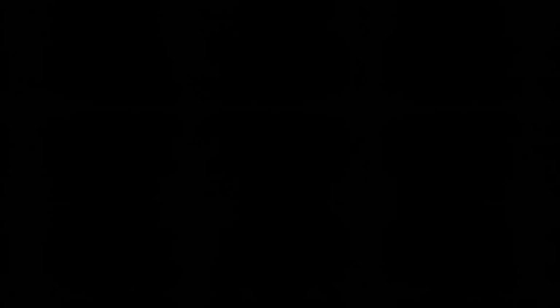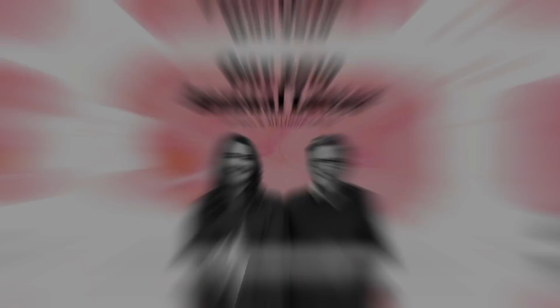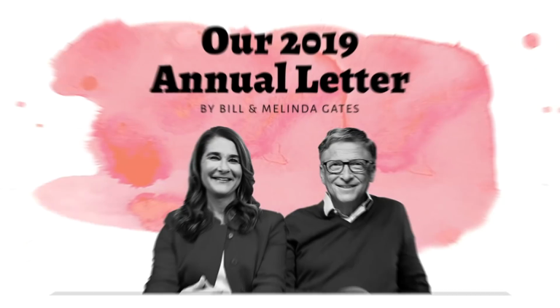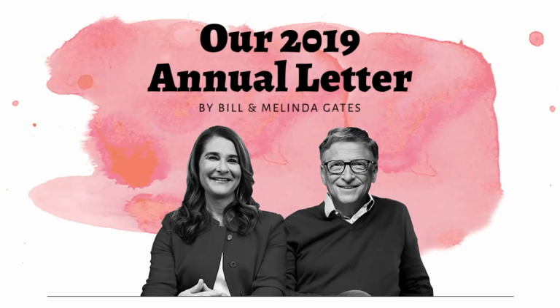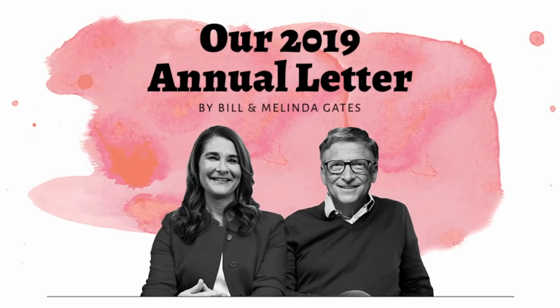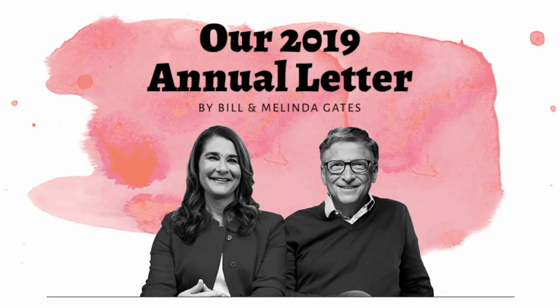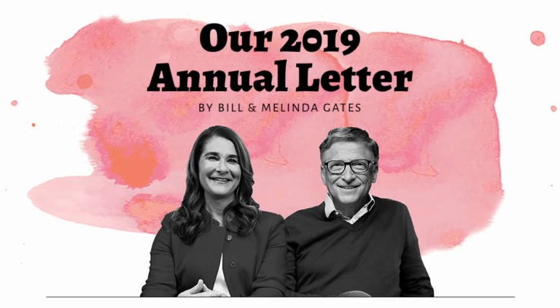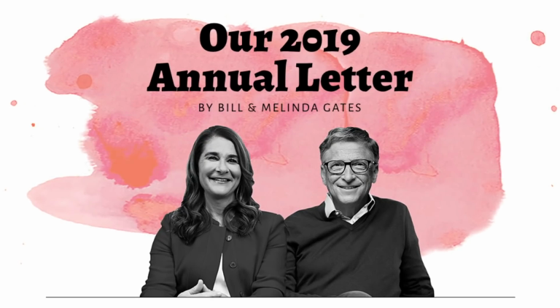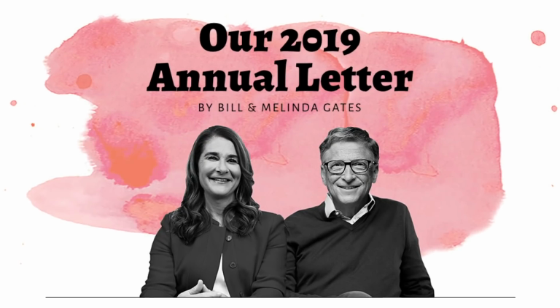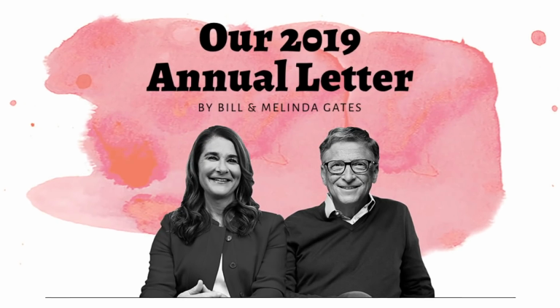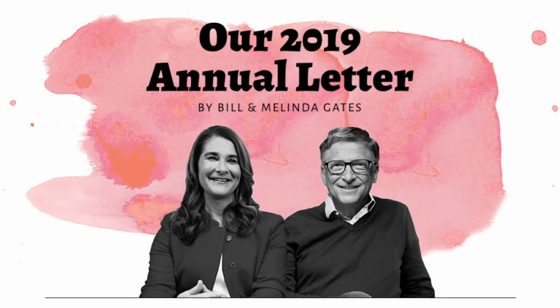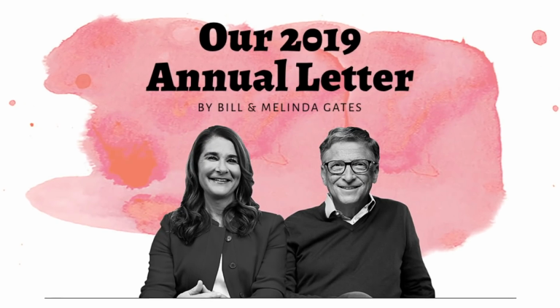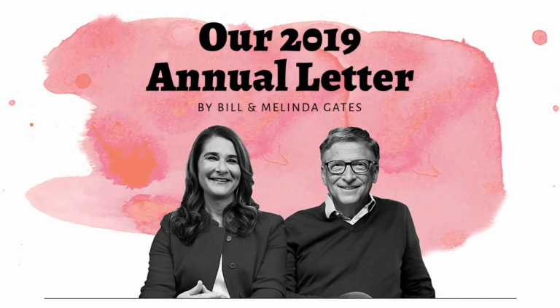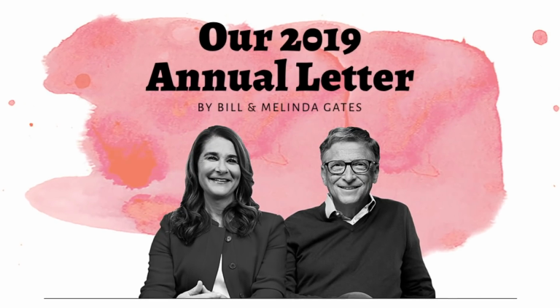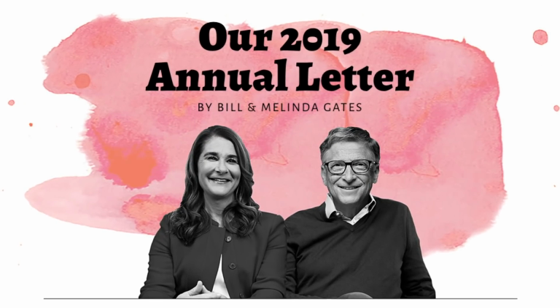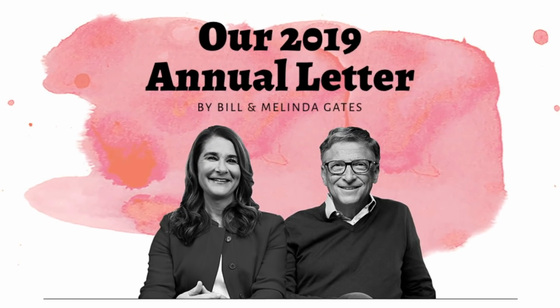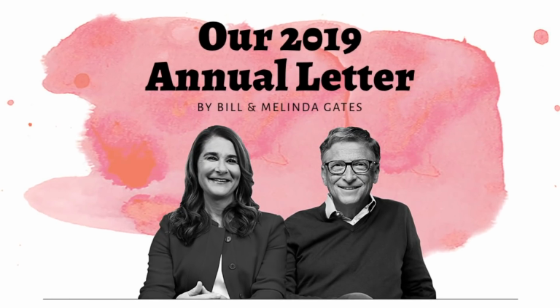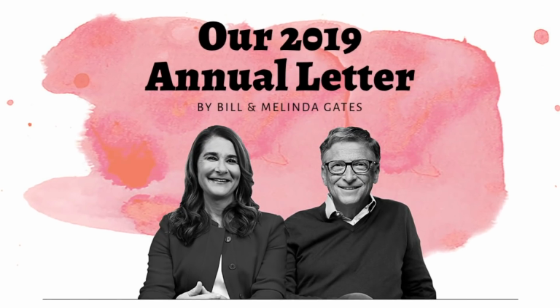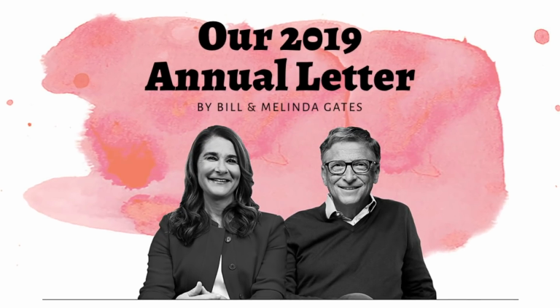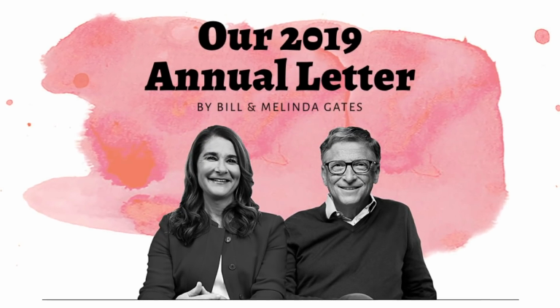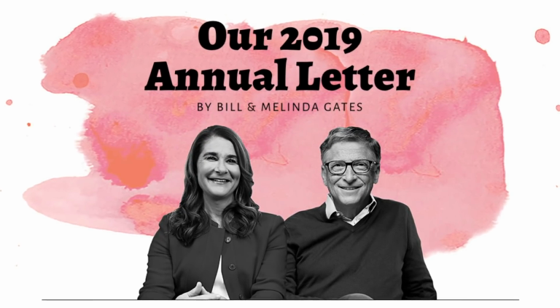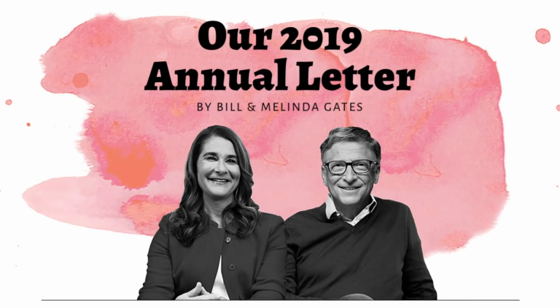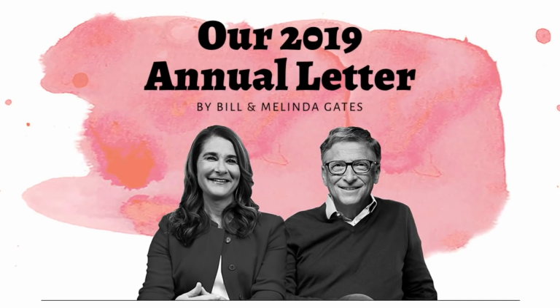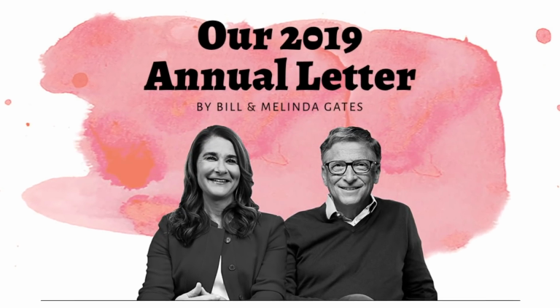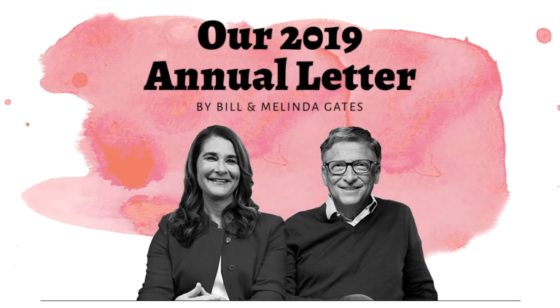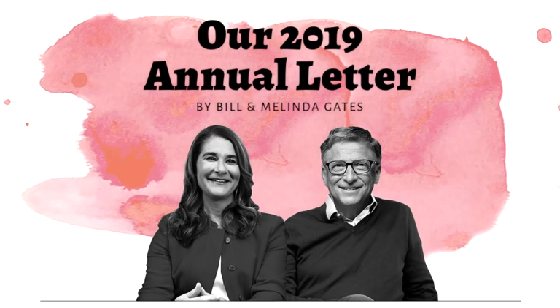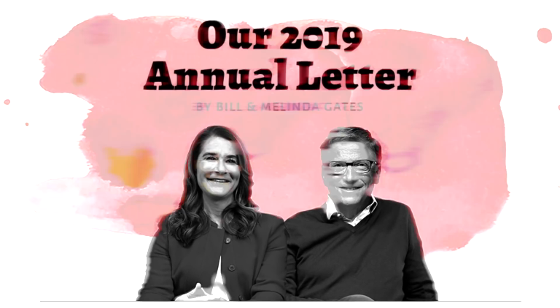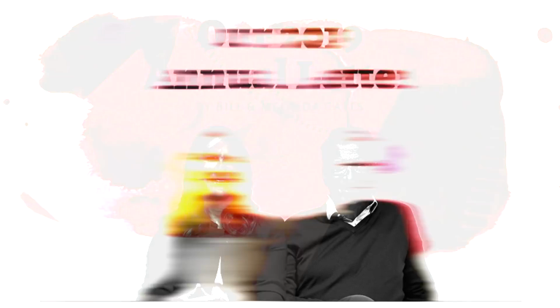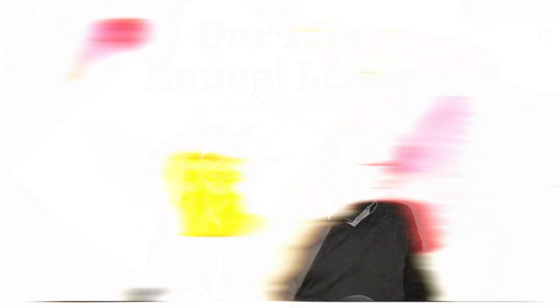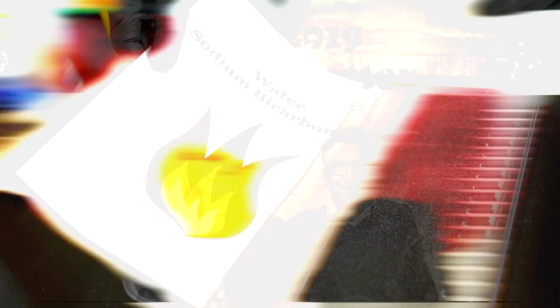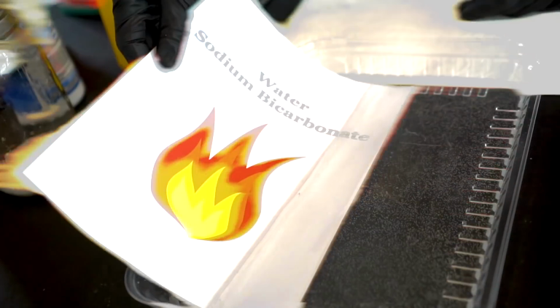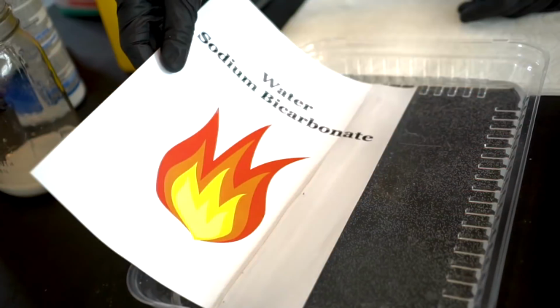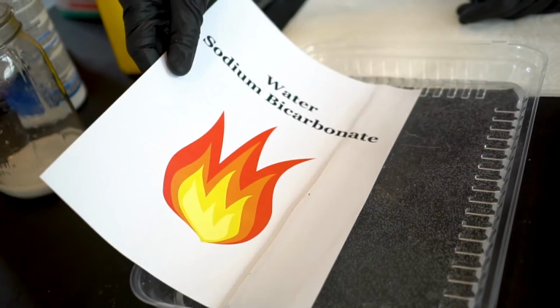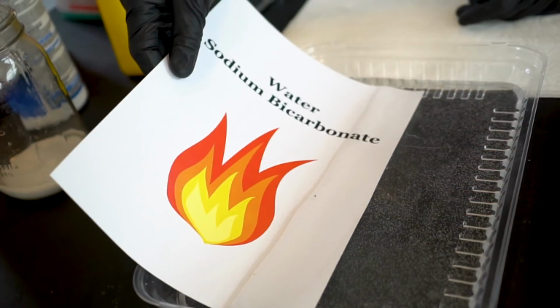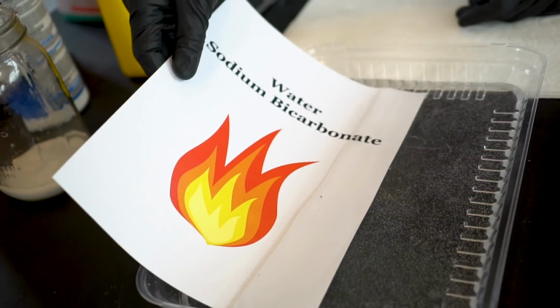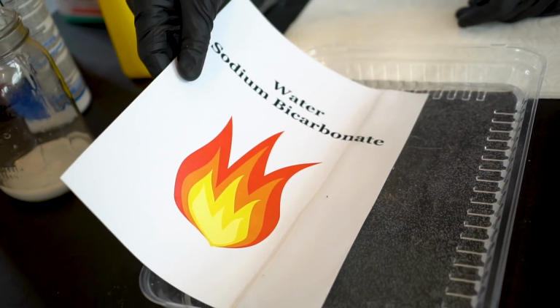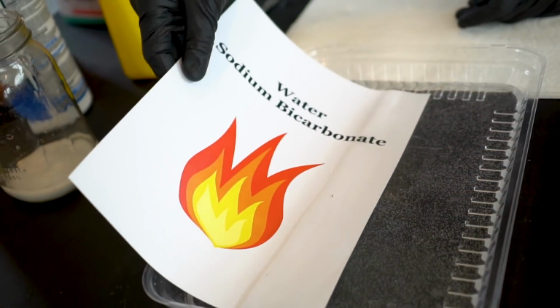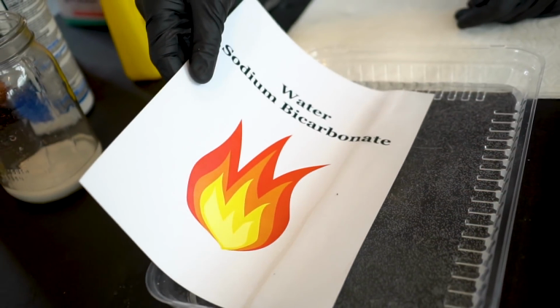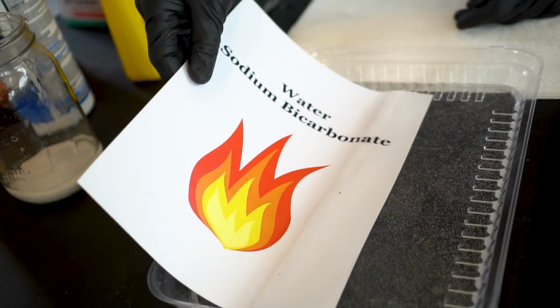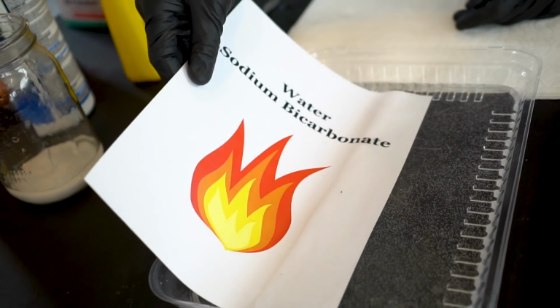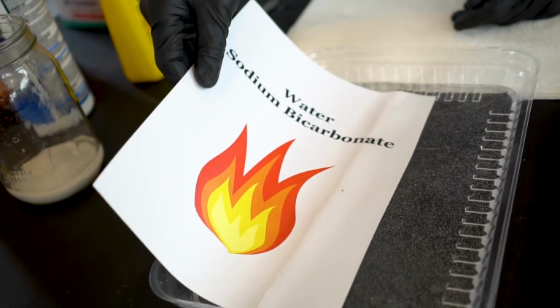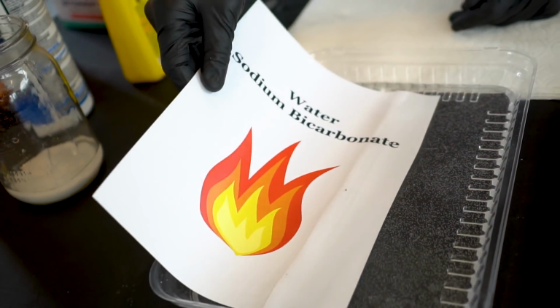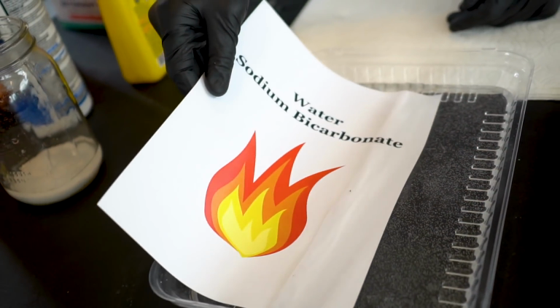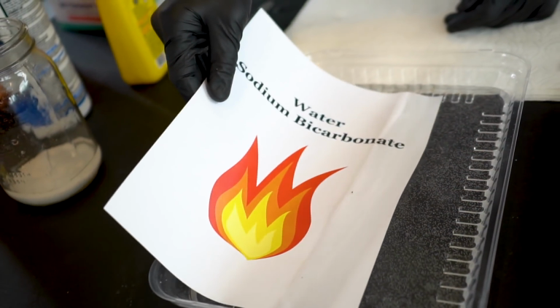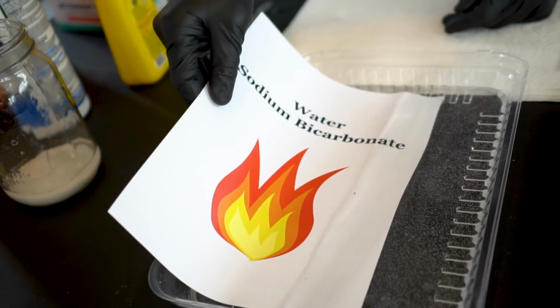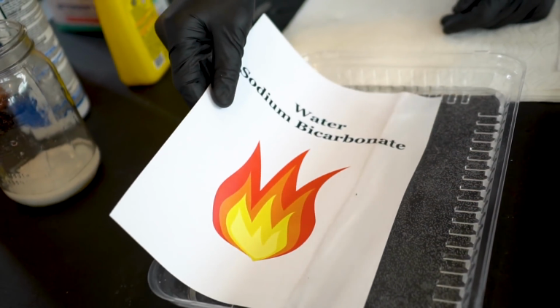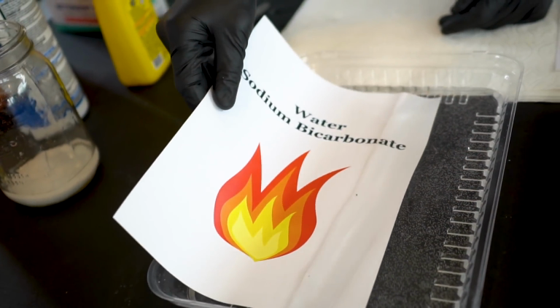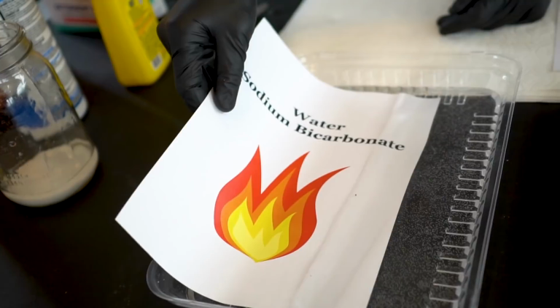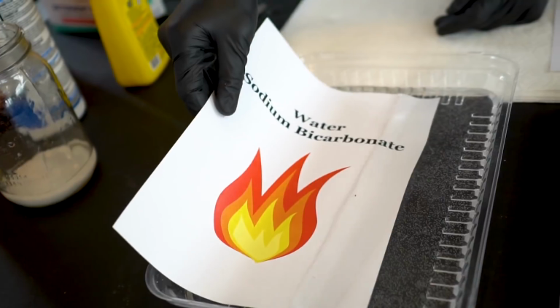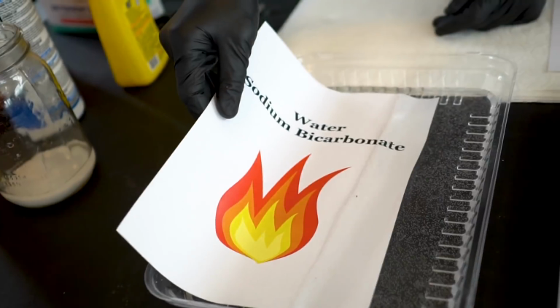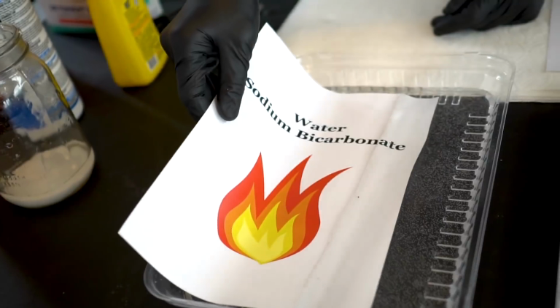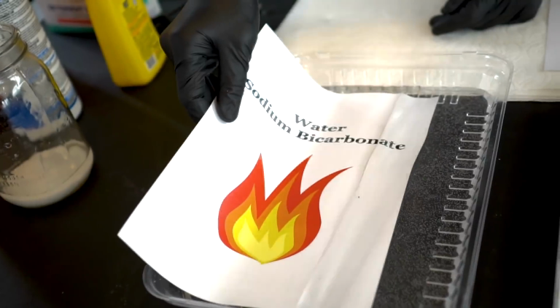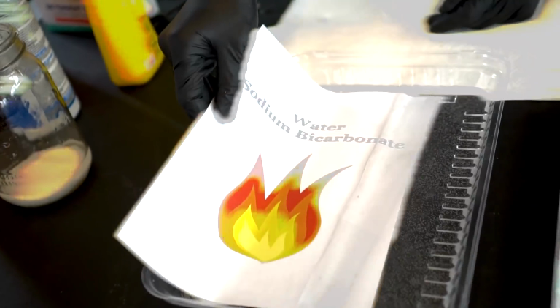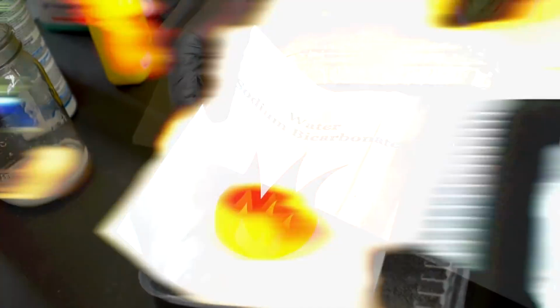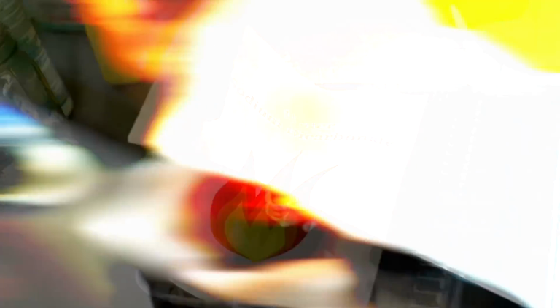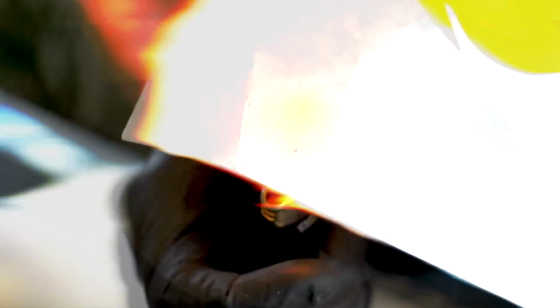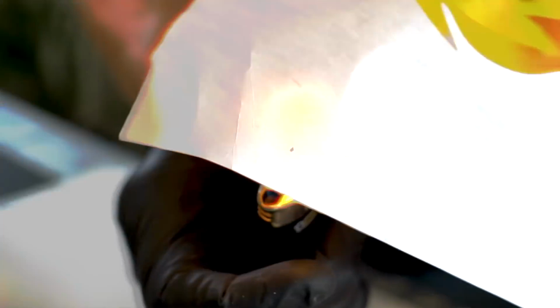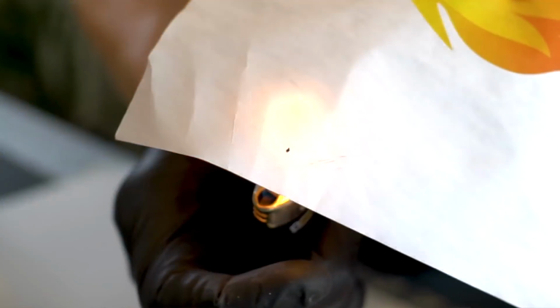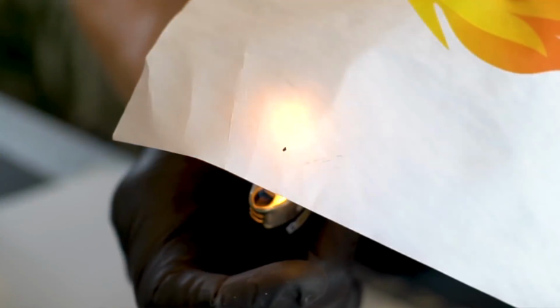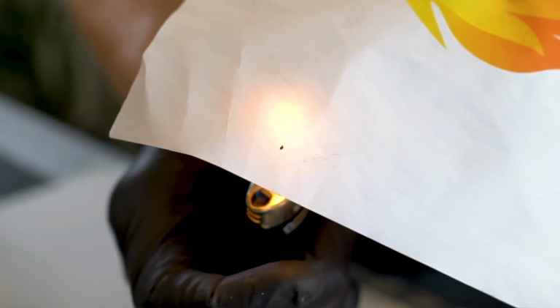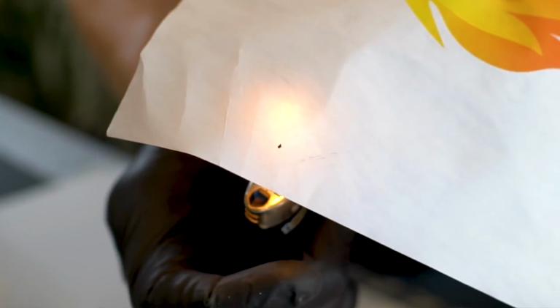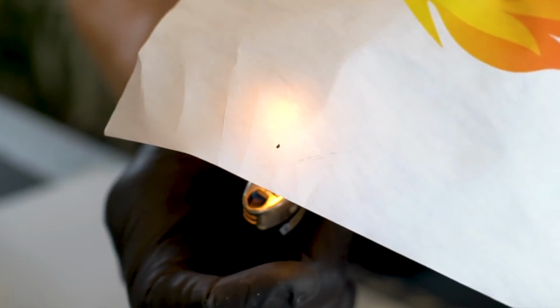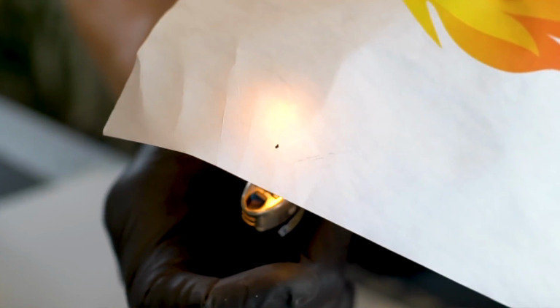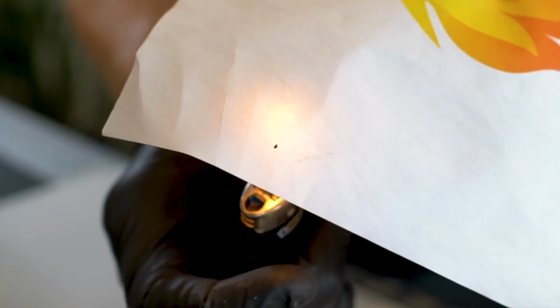Today's video is sponsored by Bill and Melinda Gates. We're doing an experiment to see if we can make paper that's impervious to fire.